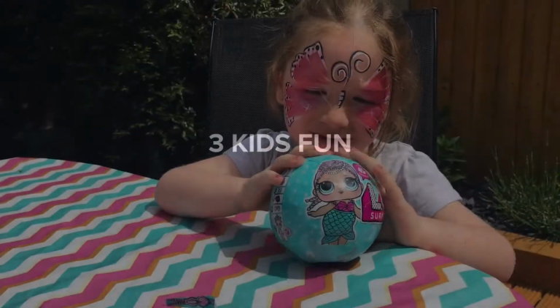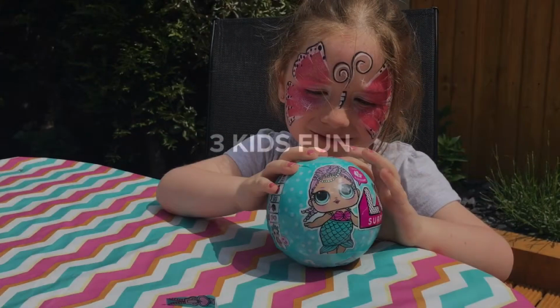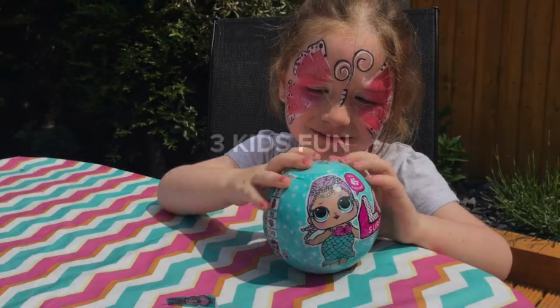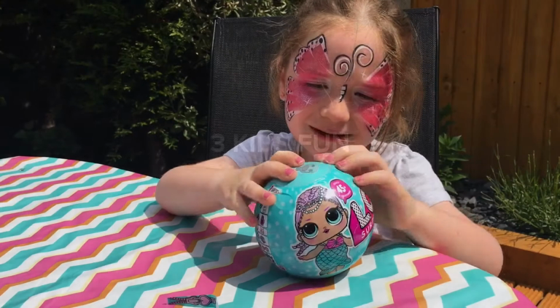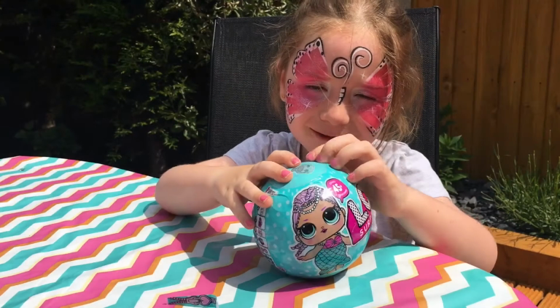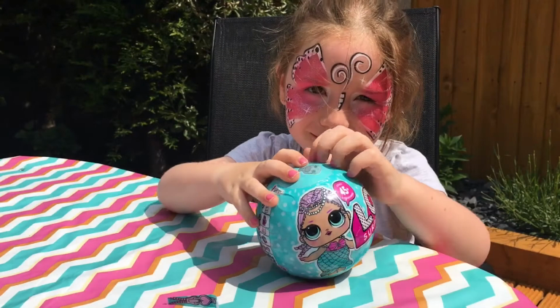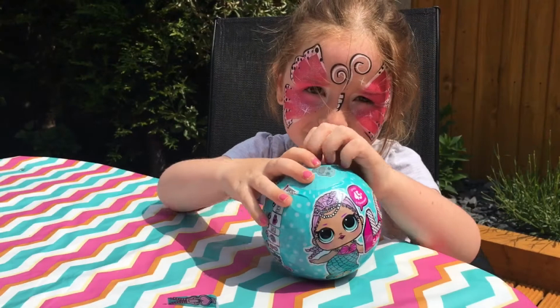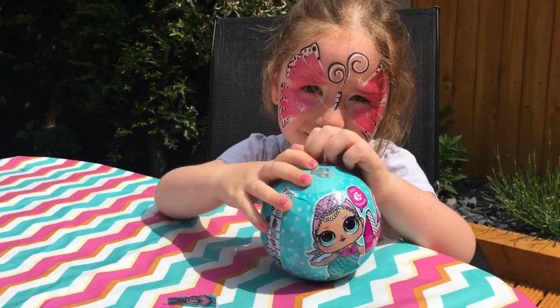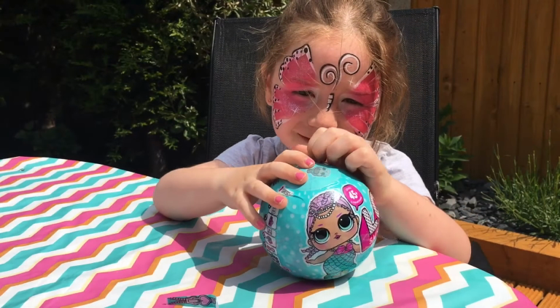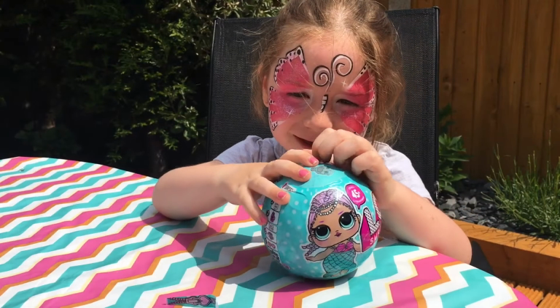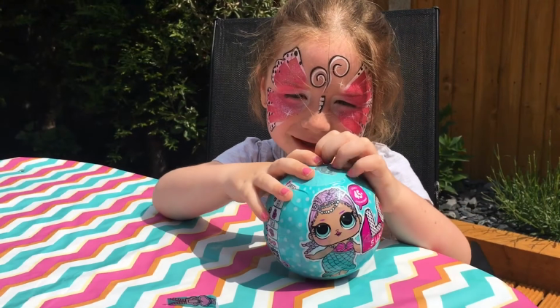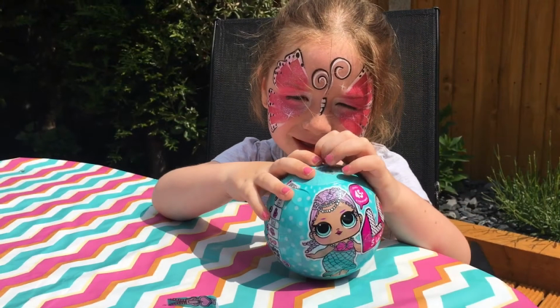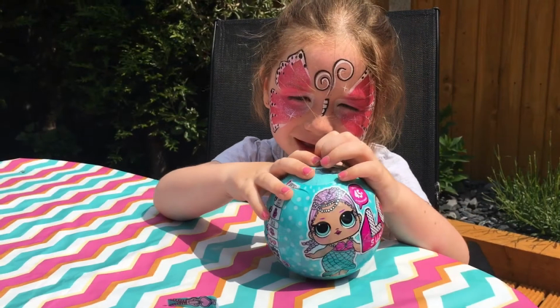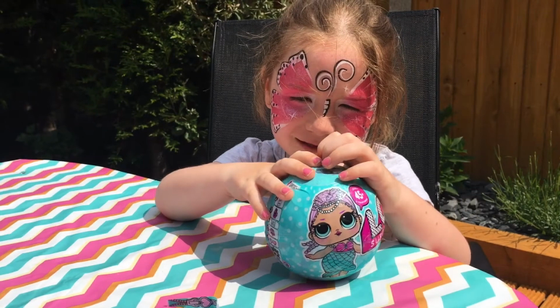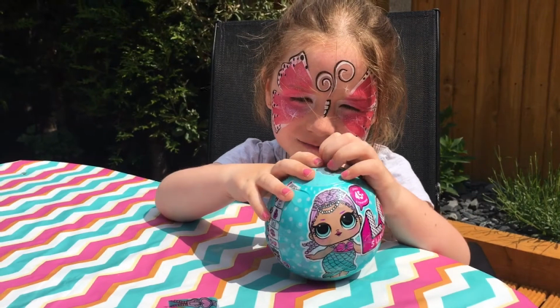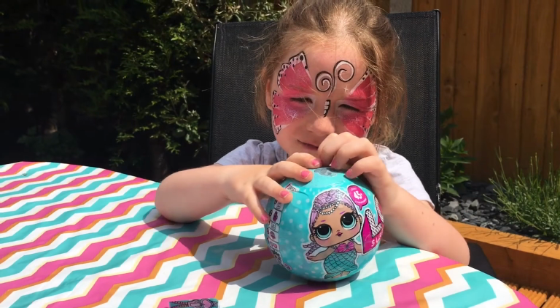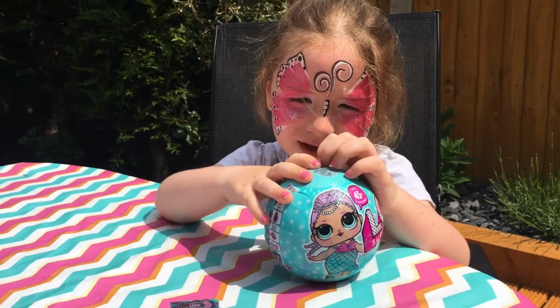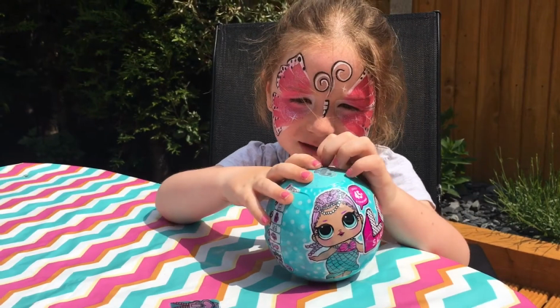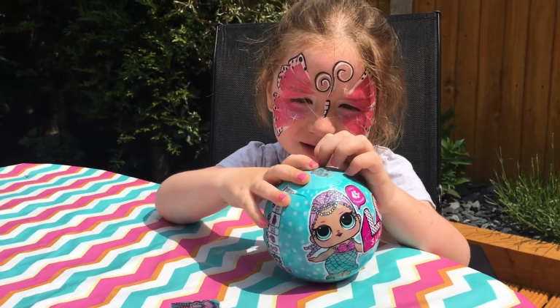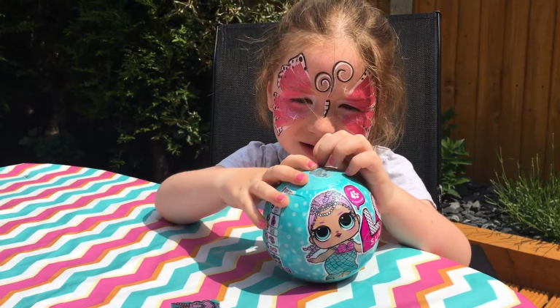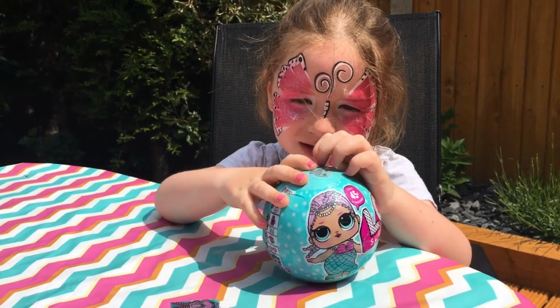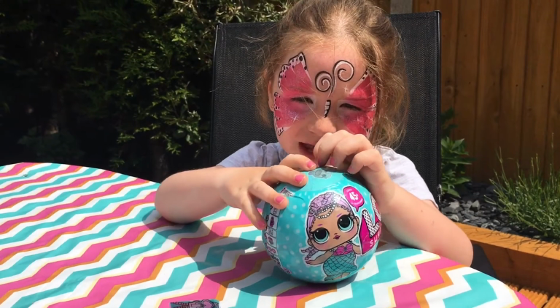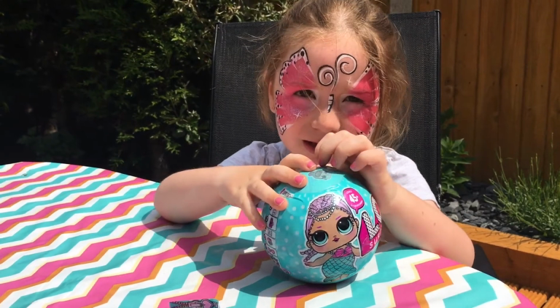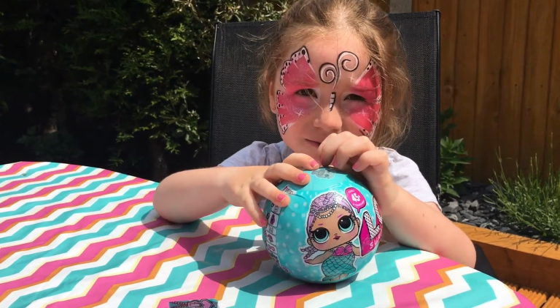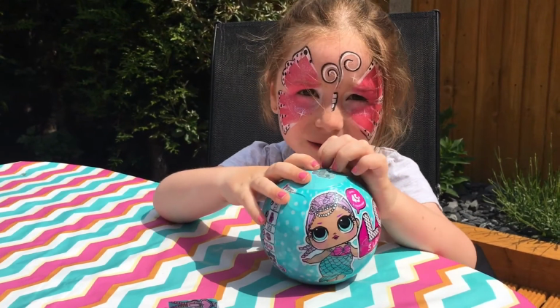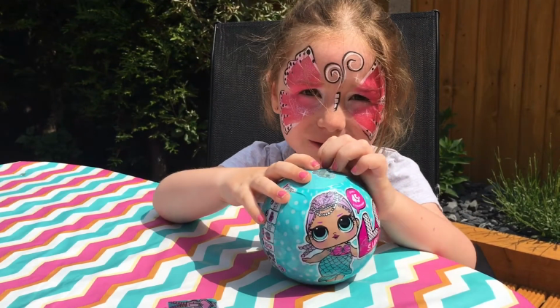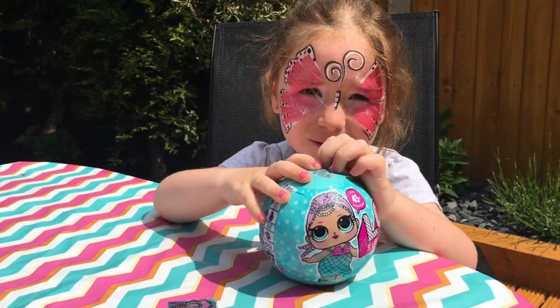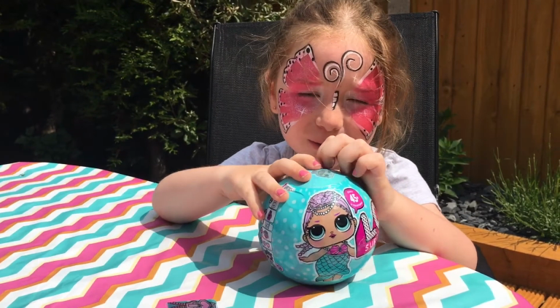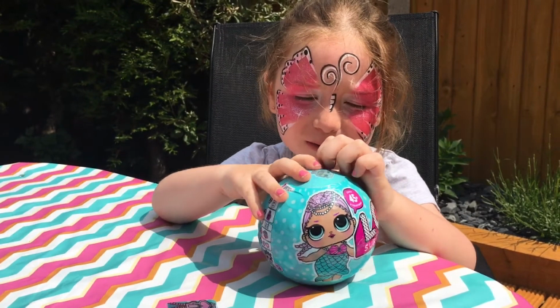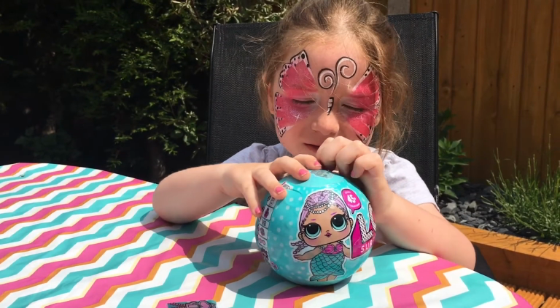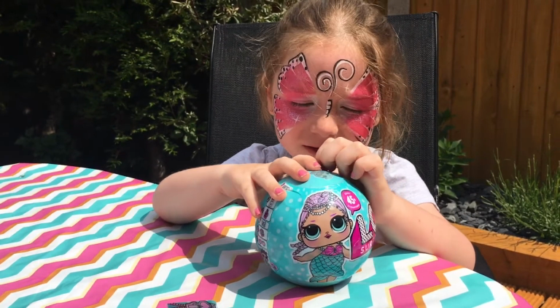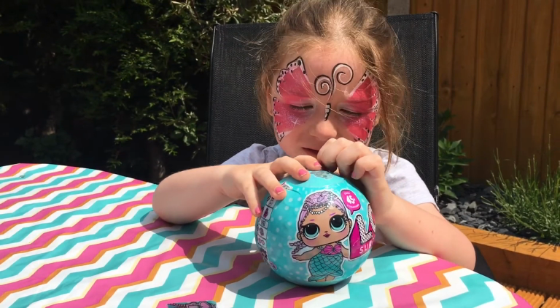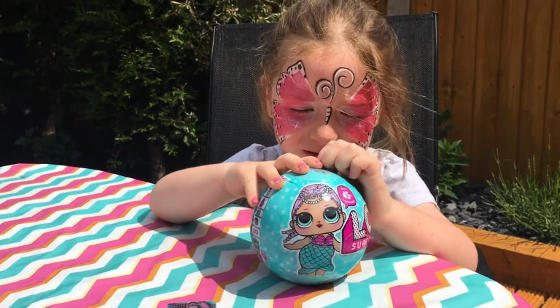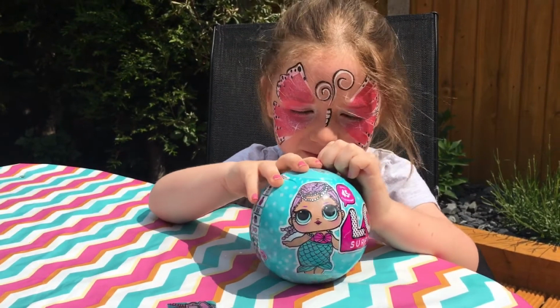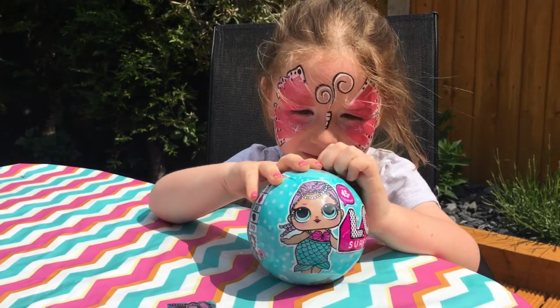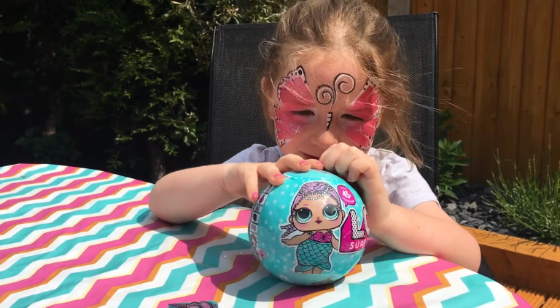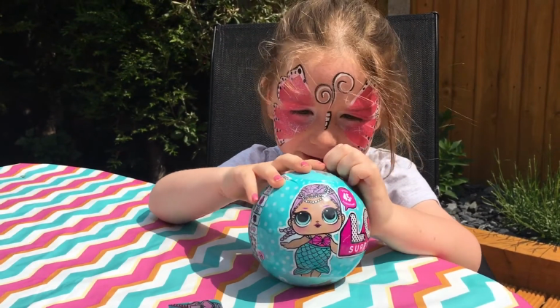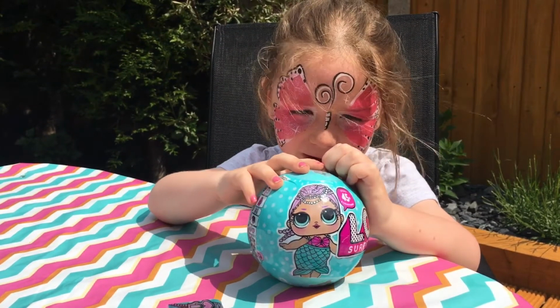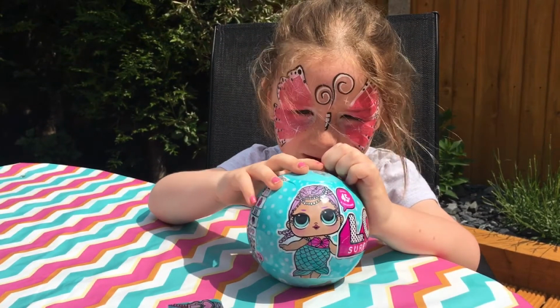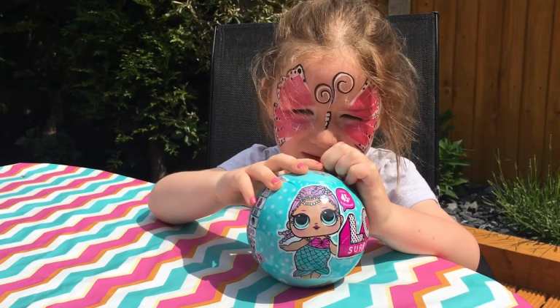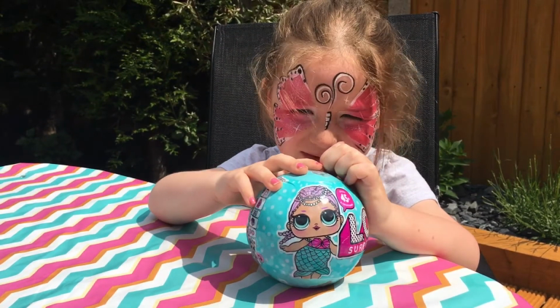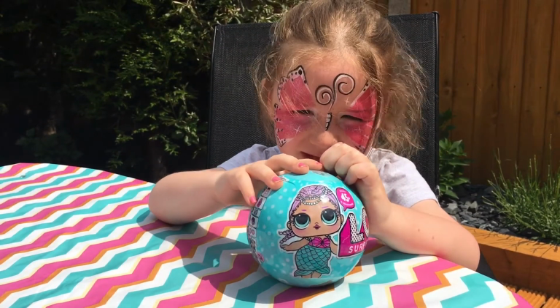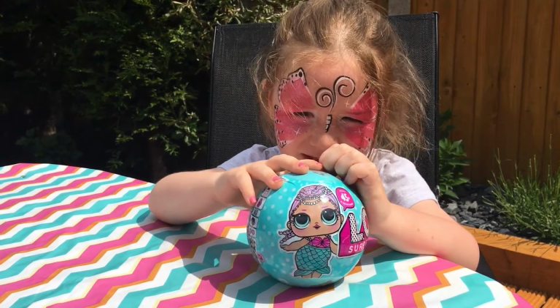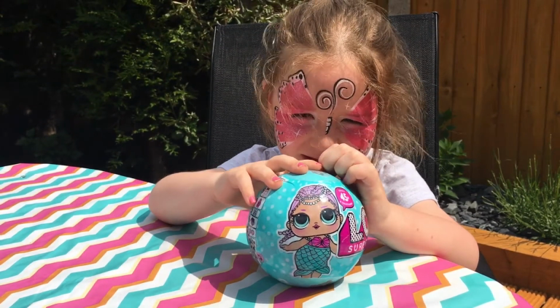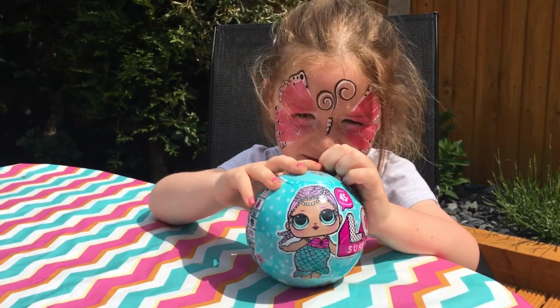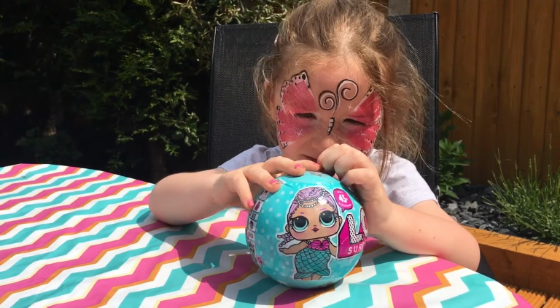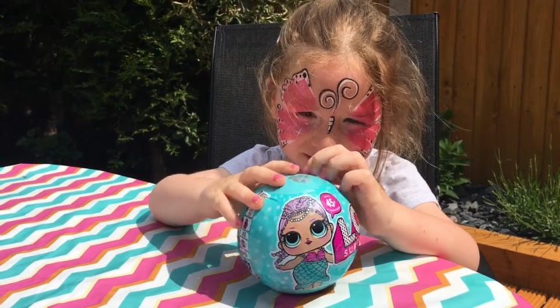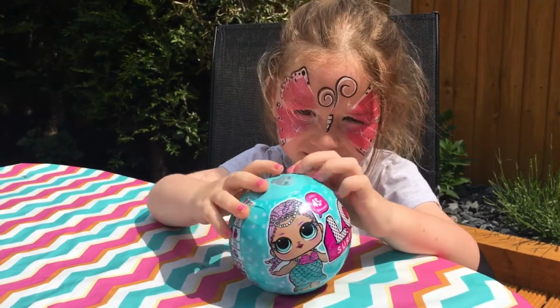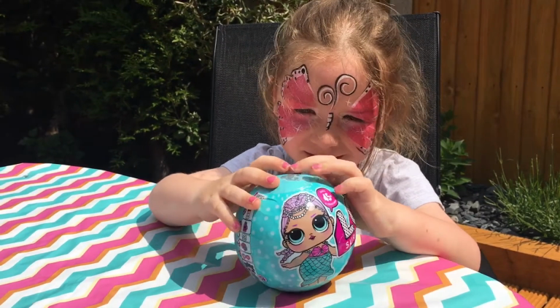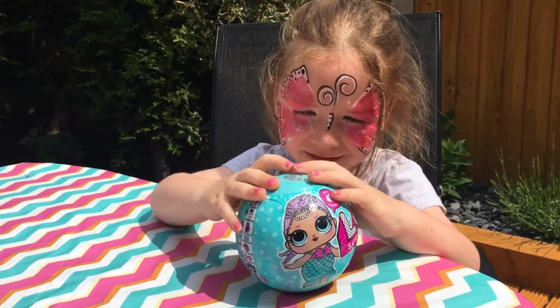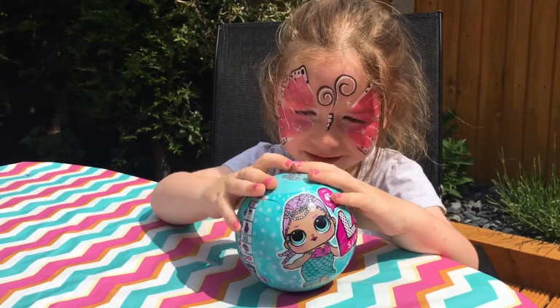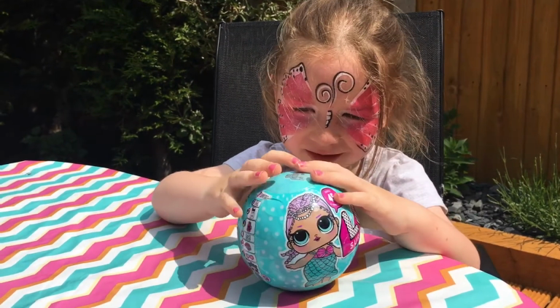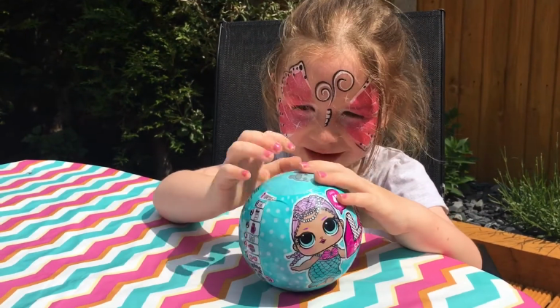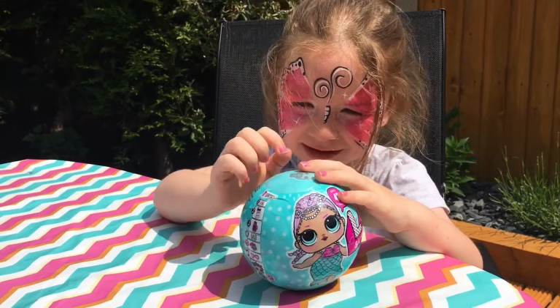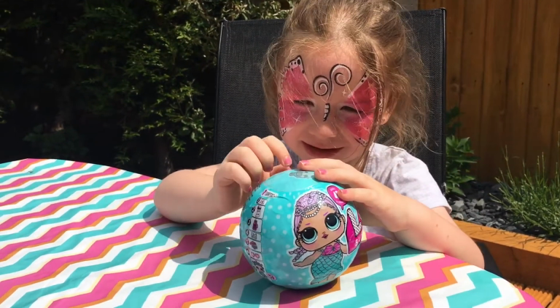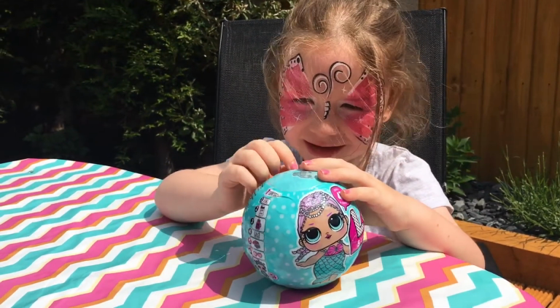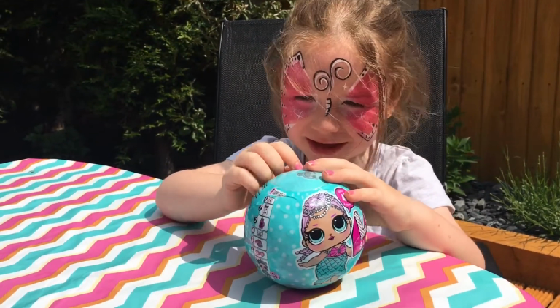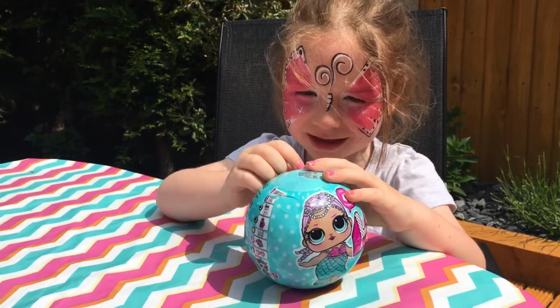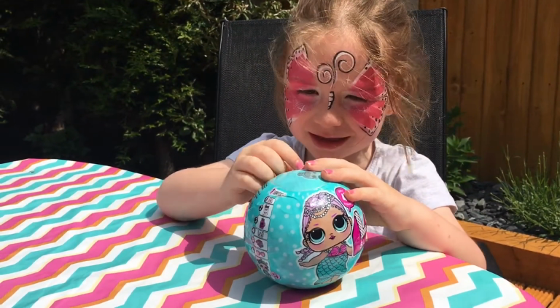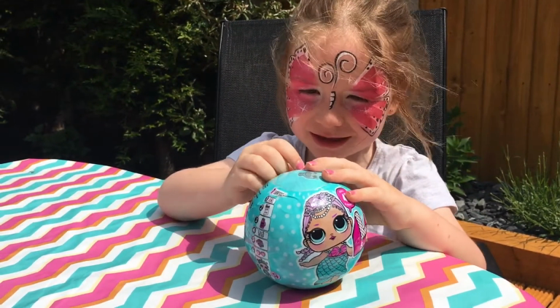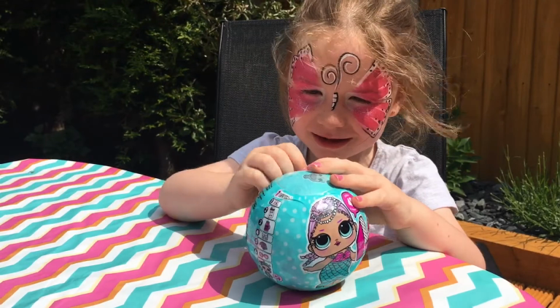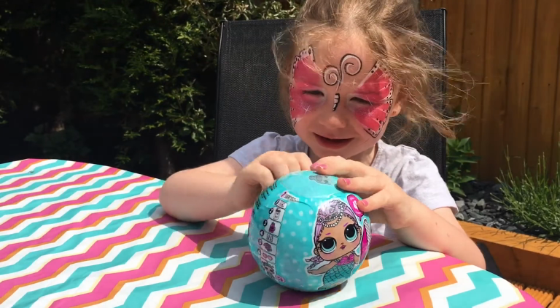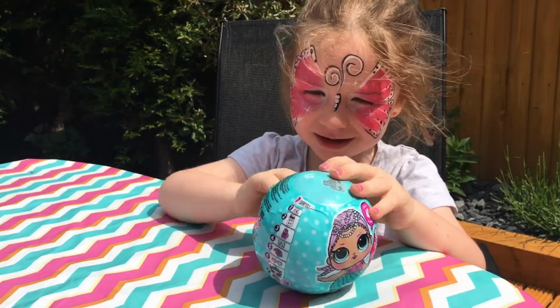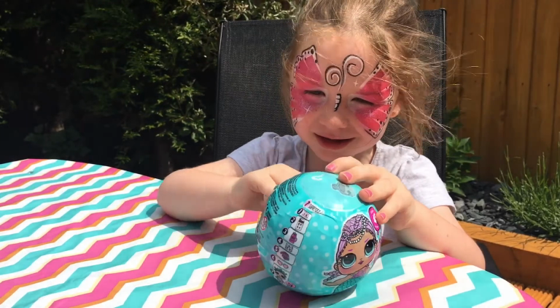Welcome to 3 Kids Fun. Today we're opening another egg round. Let's get started.